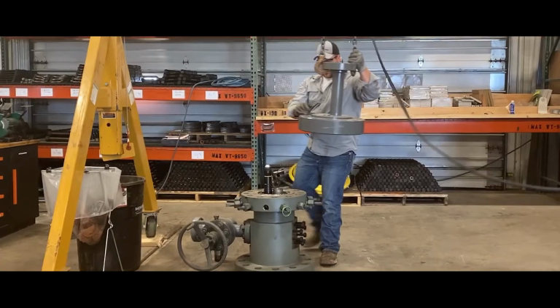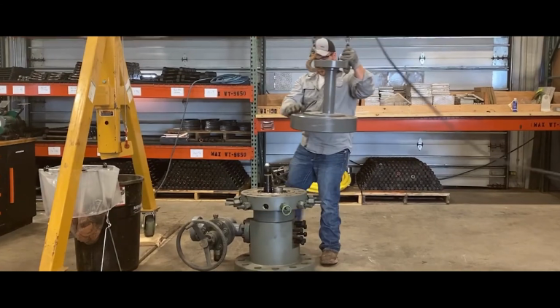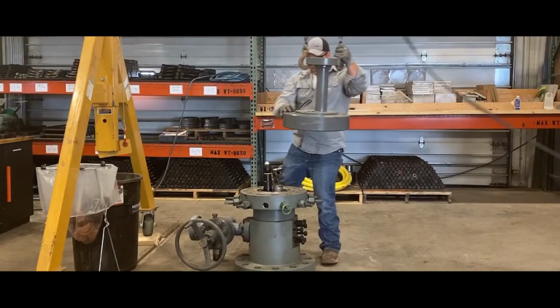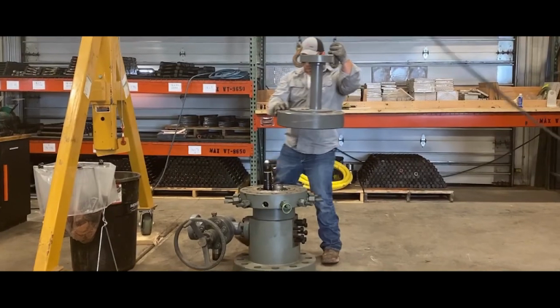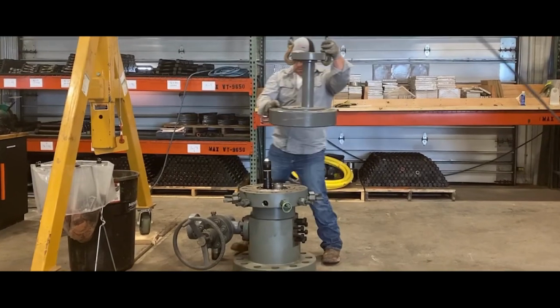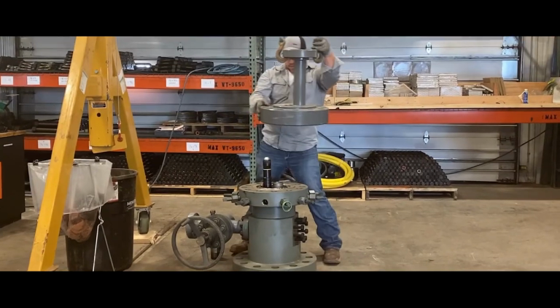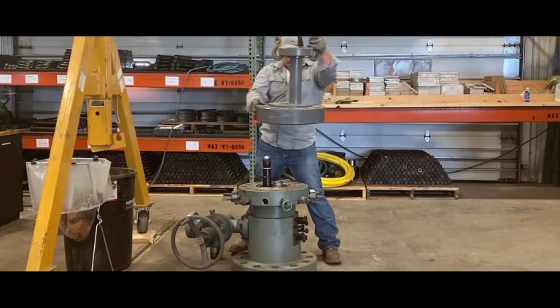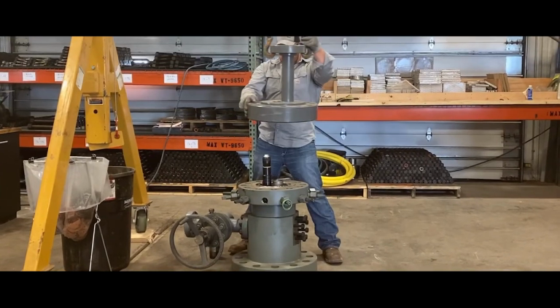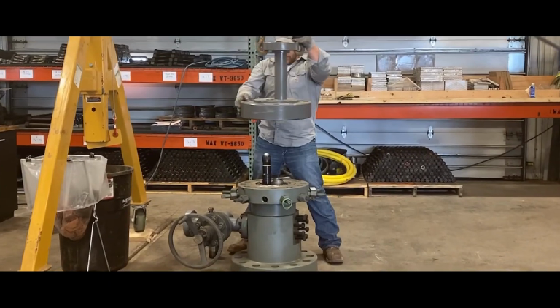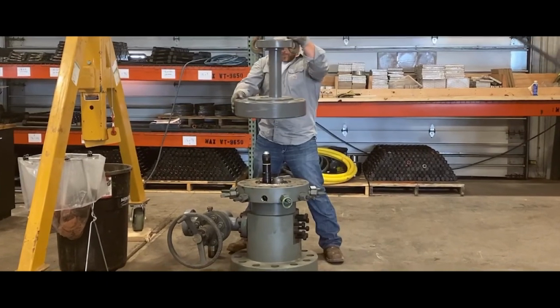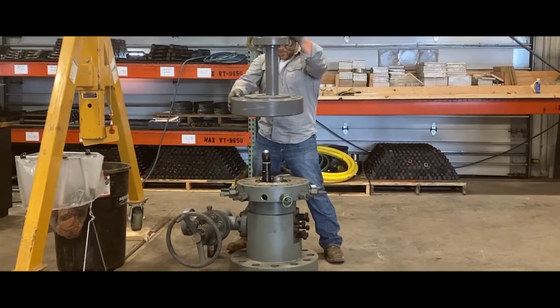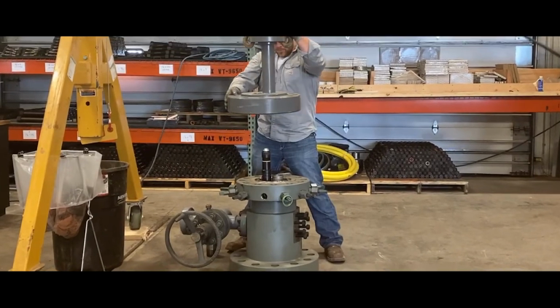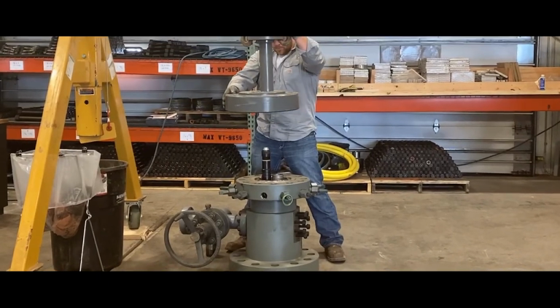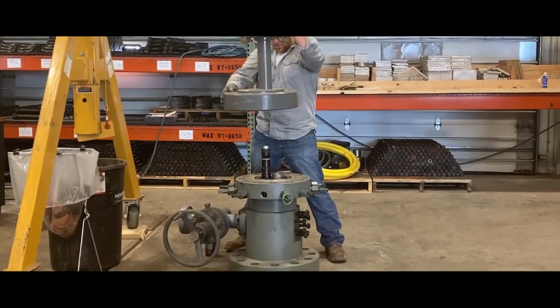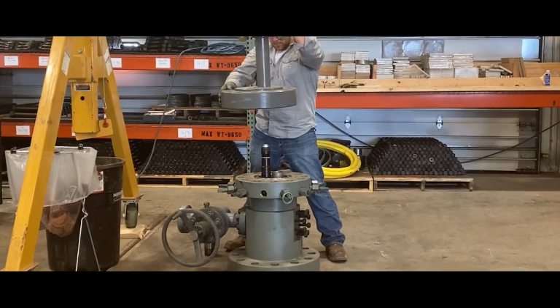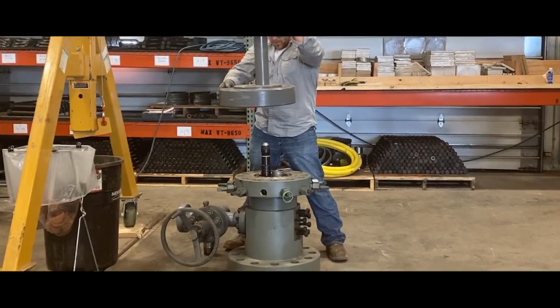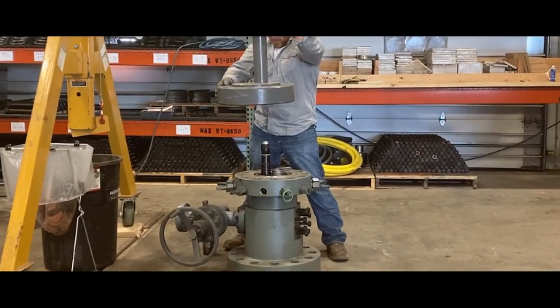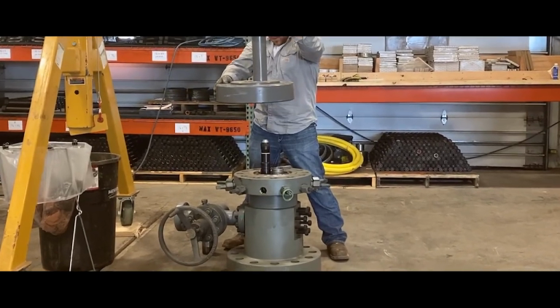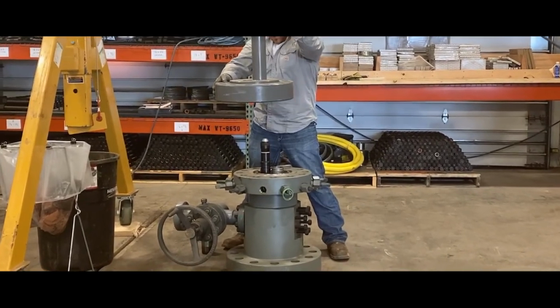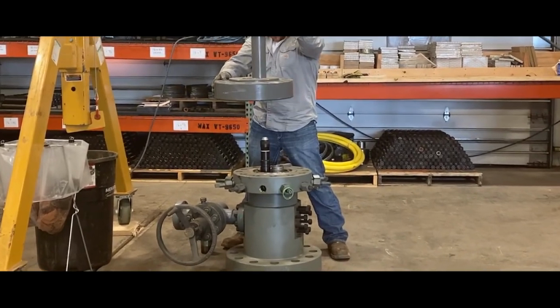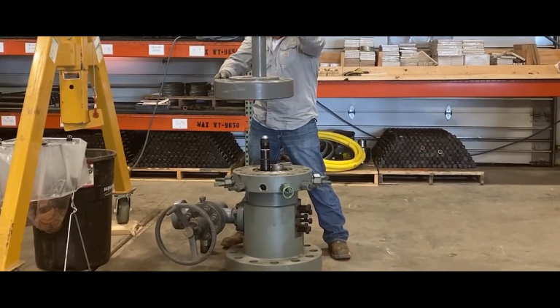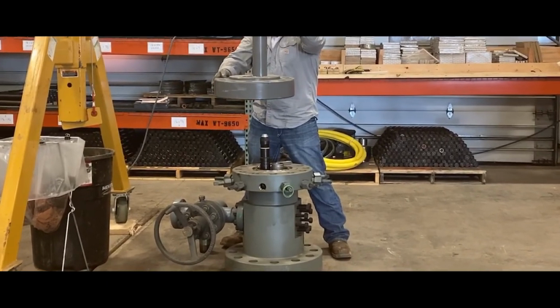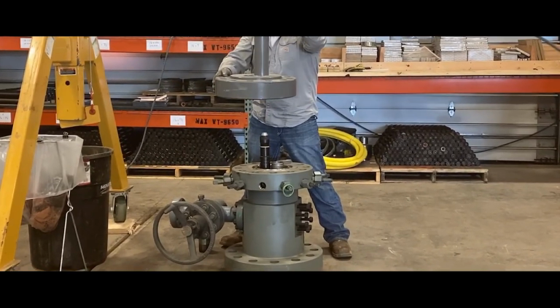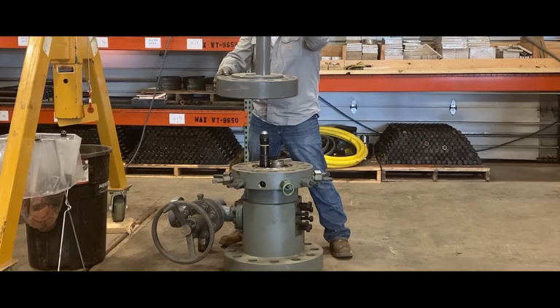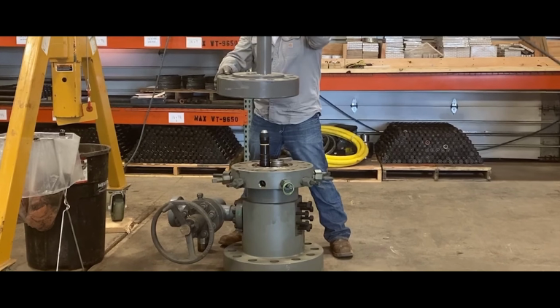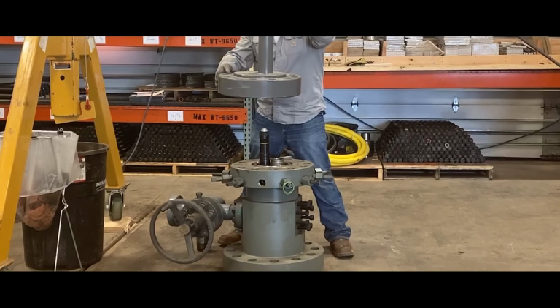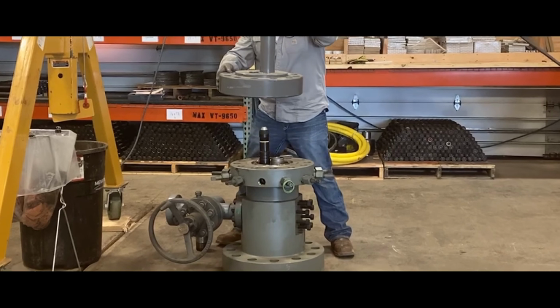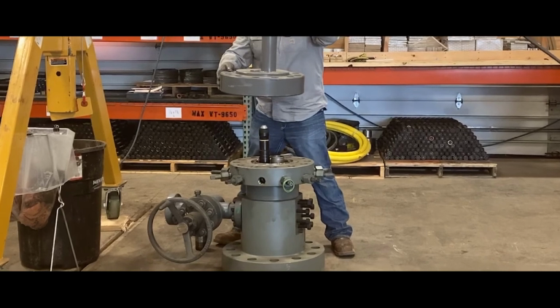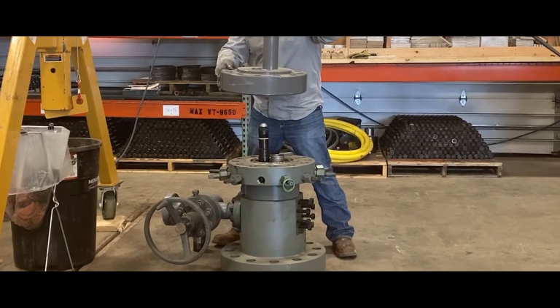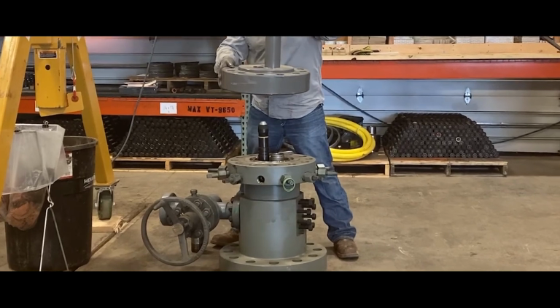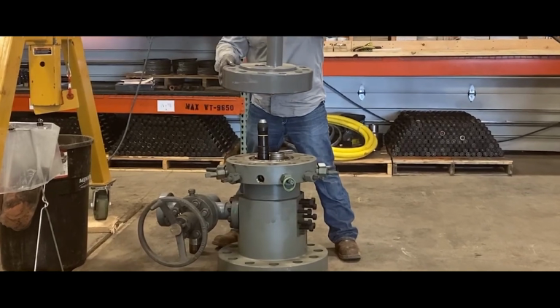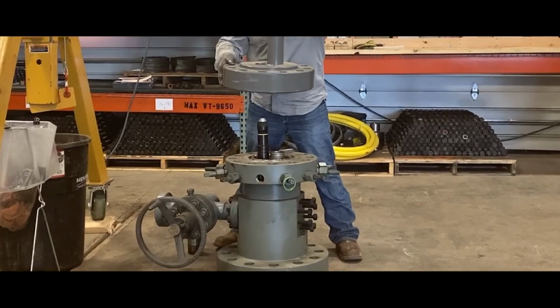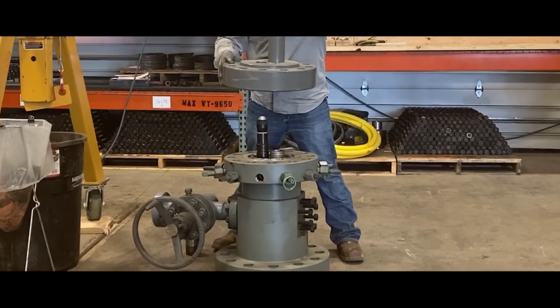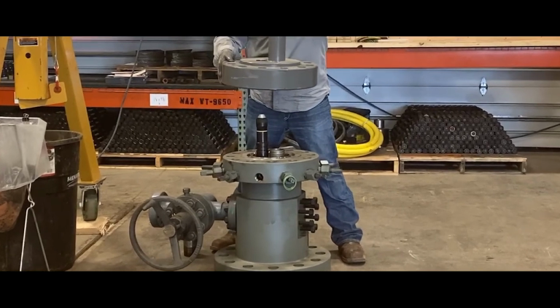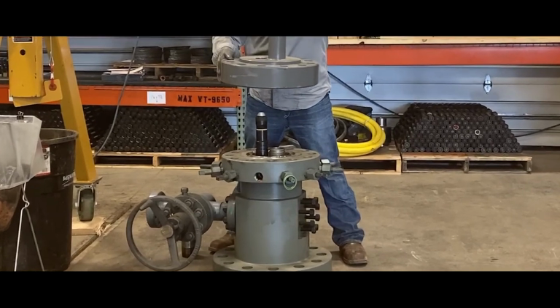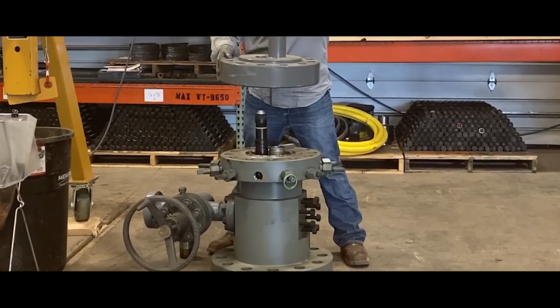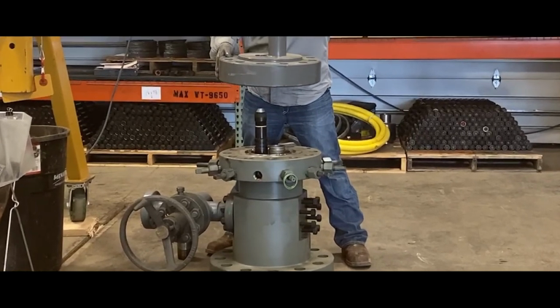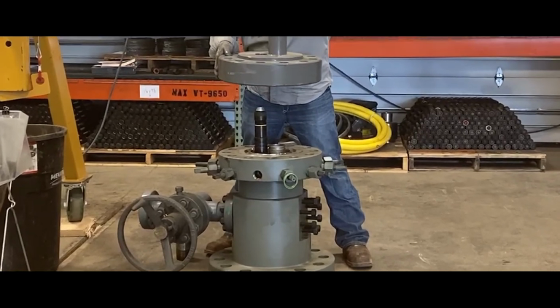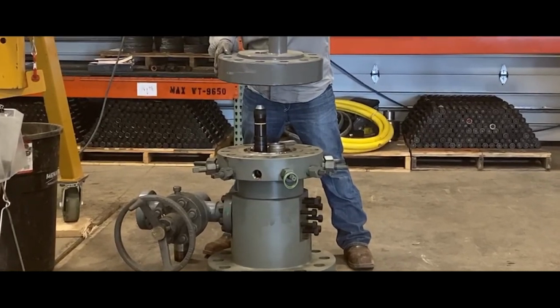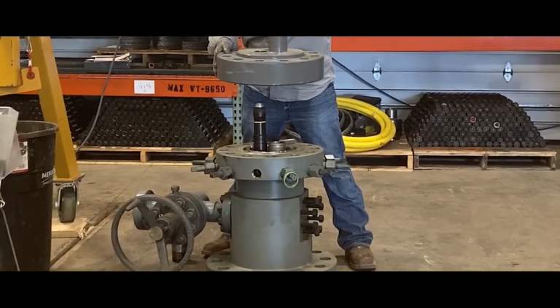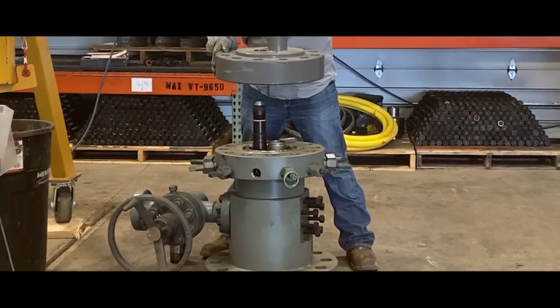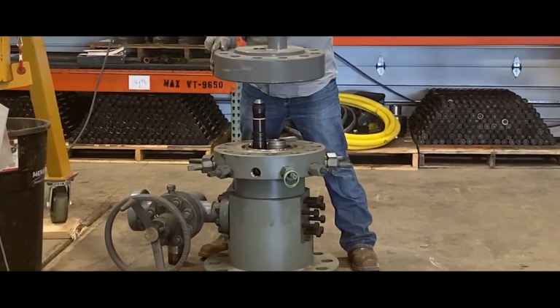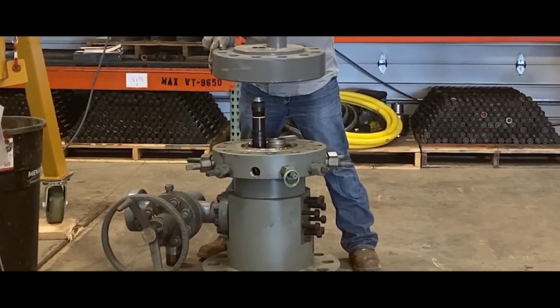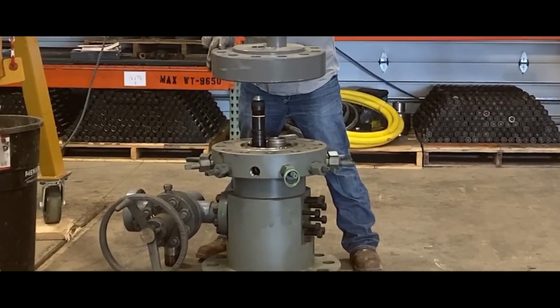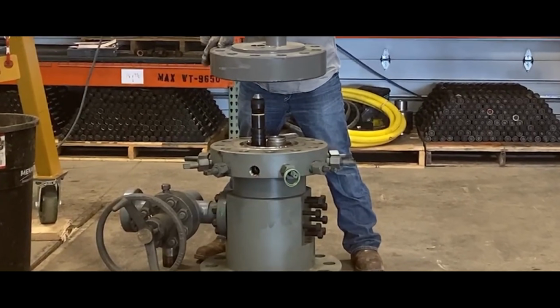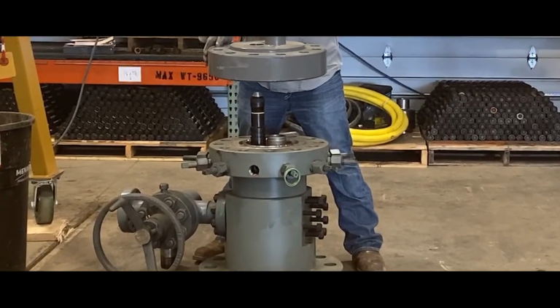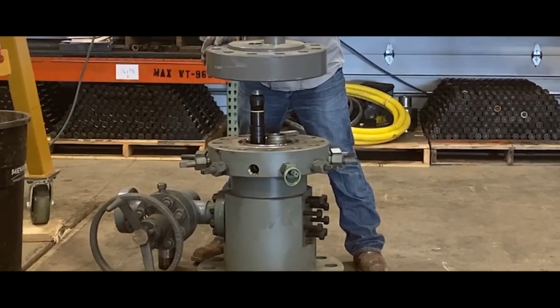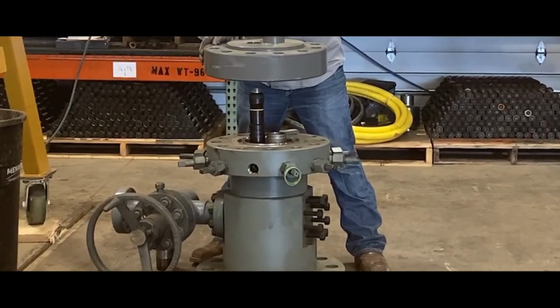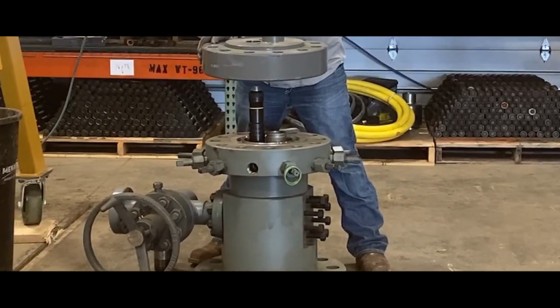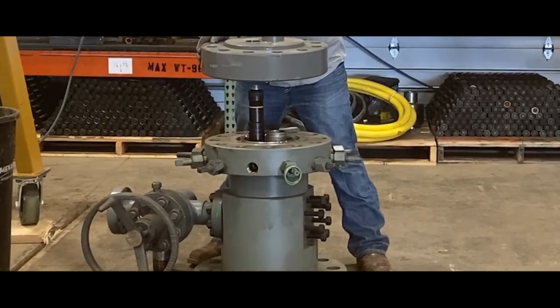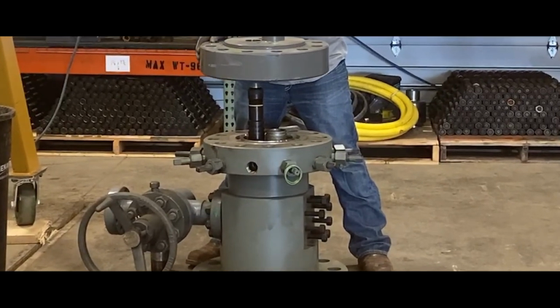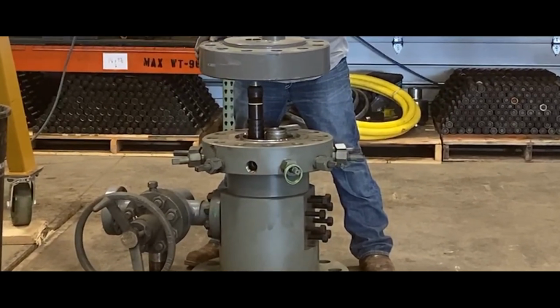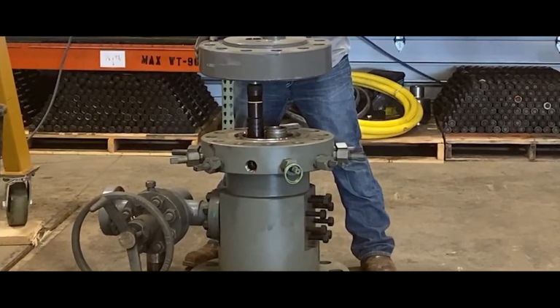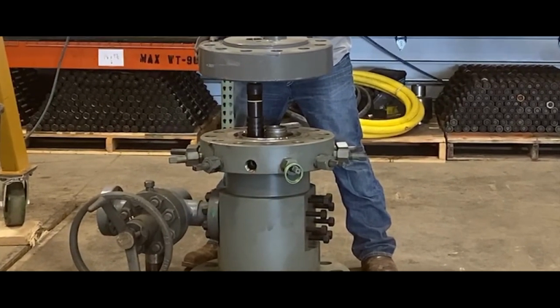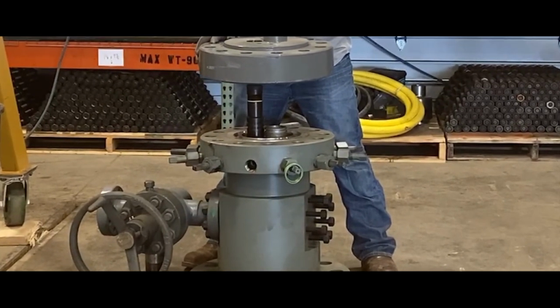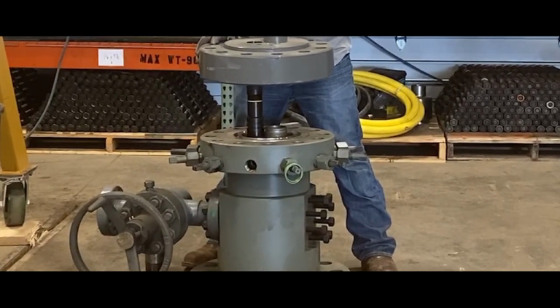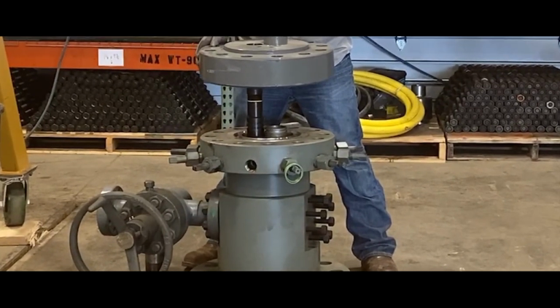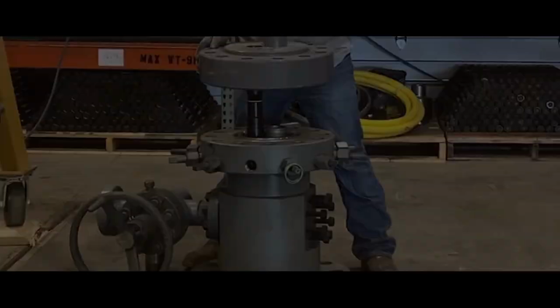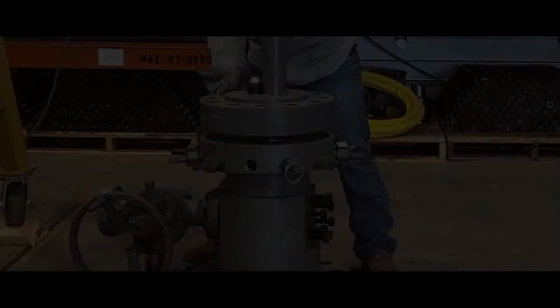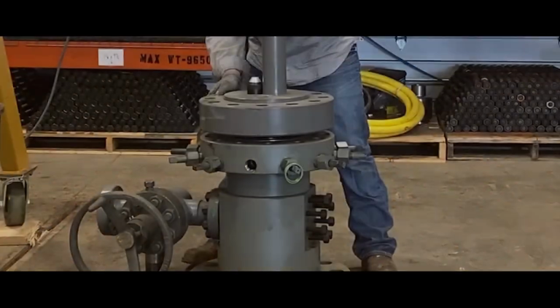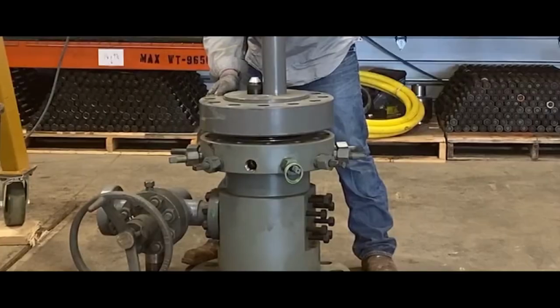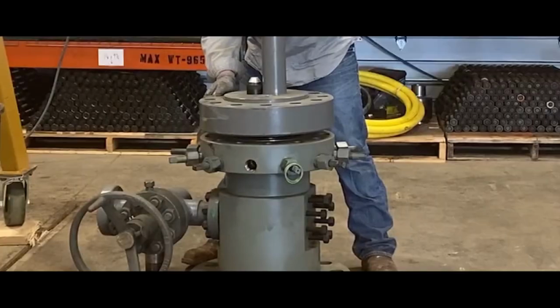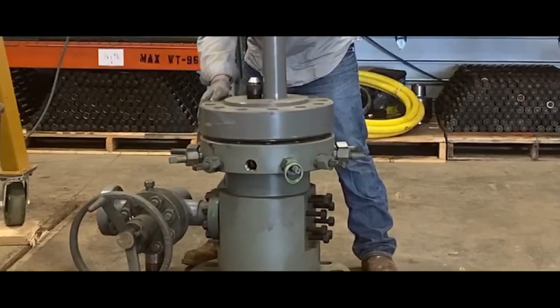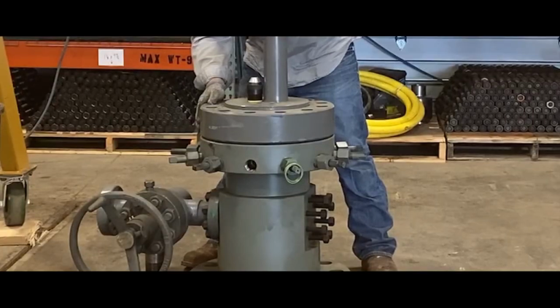The toadstool is built with a rotating flange. After the assembly has landed on the tubing head, the flange freely rotates to make alignment uncomplicated.